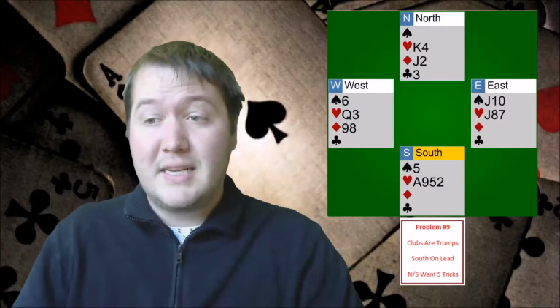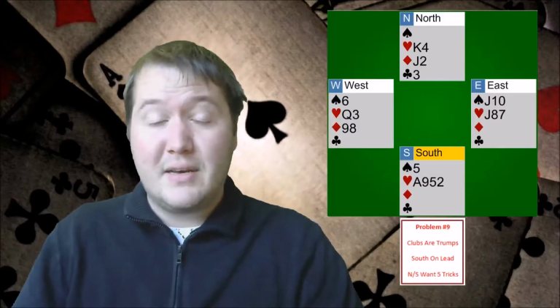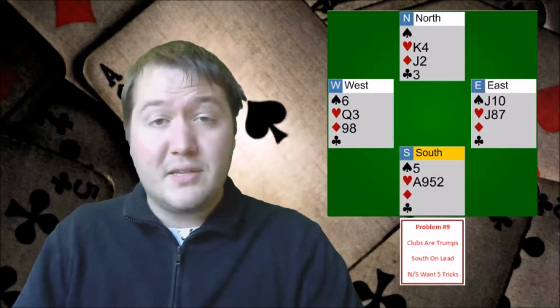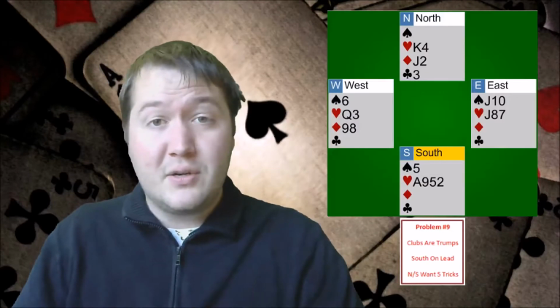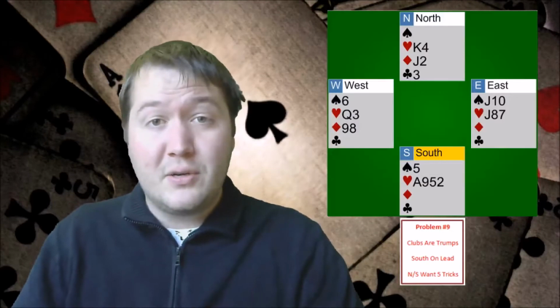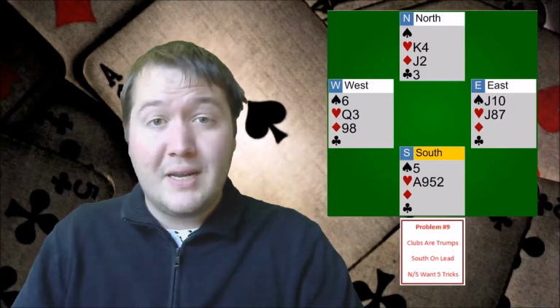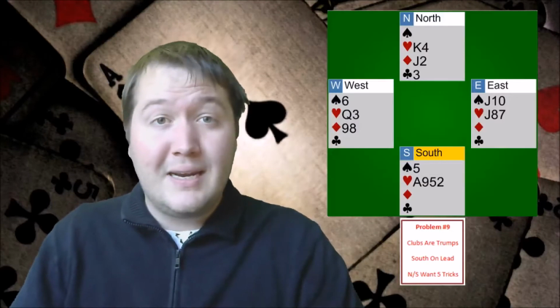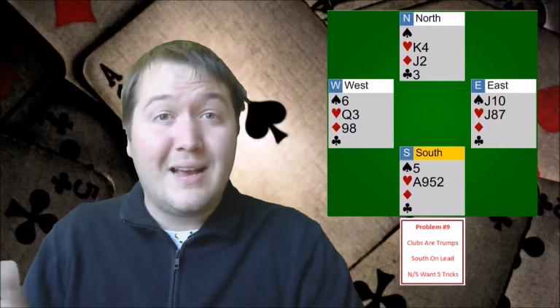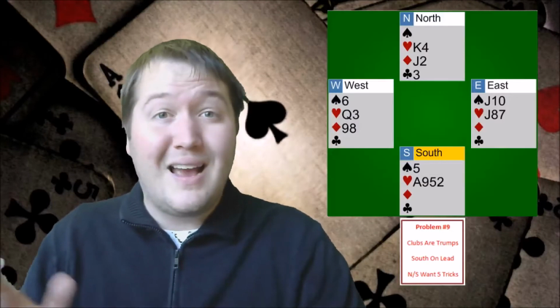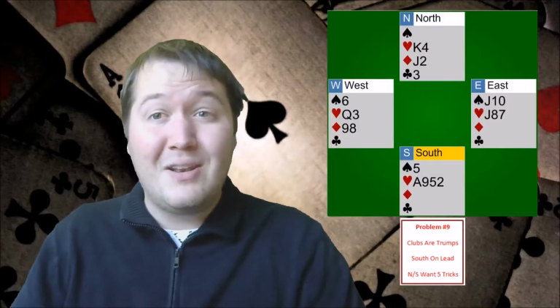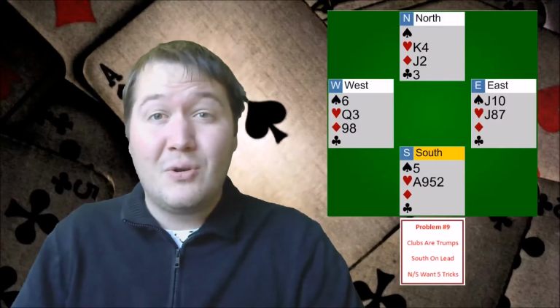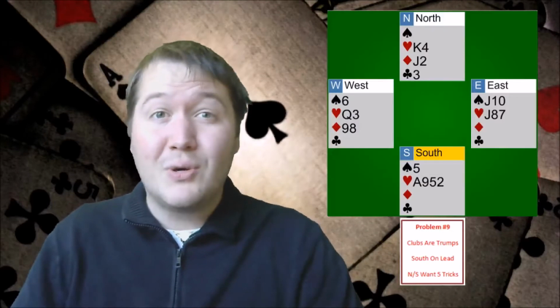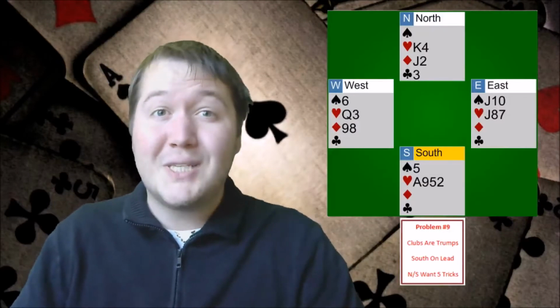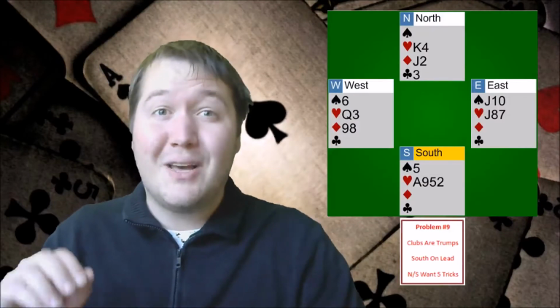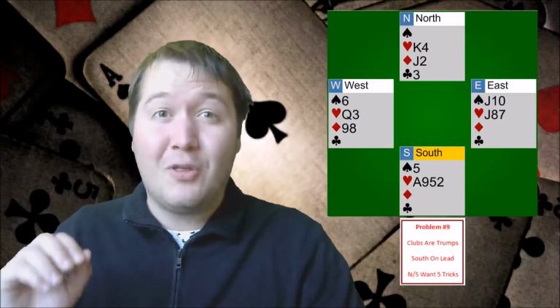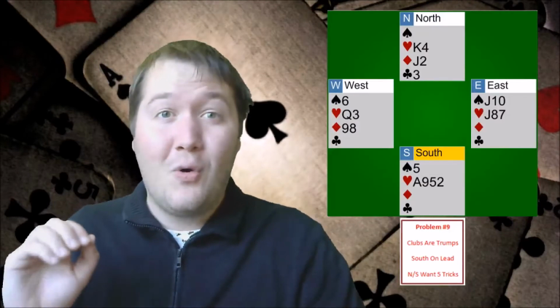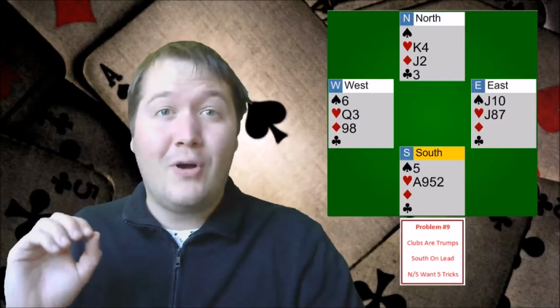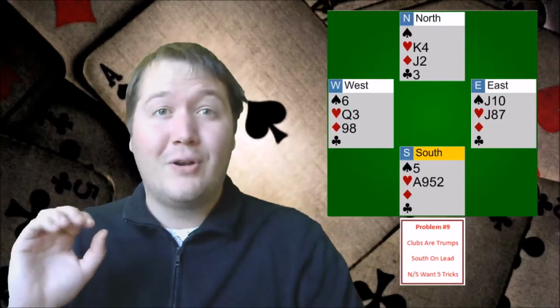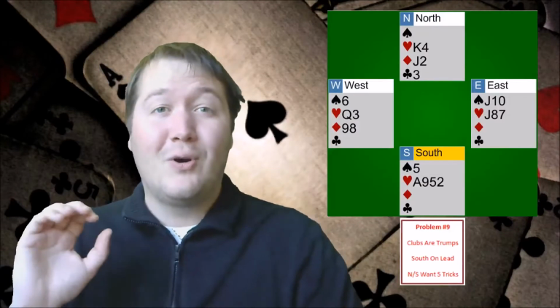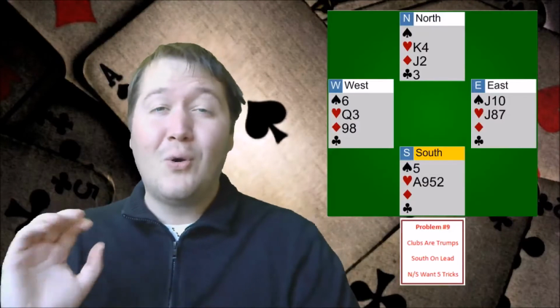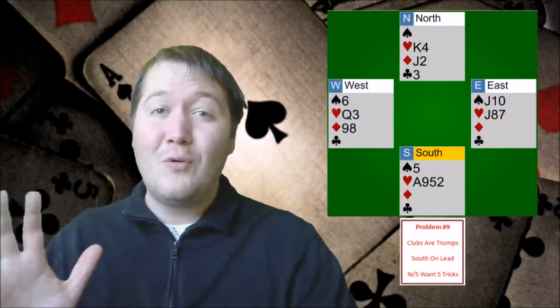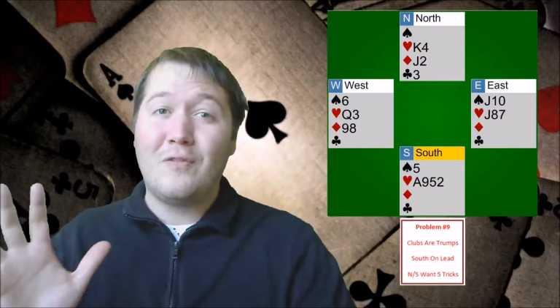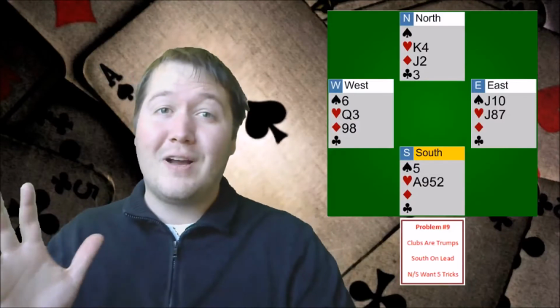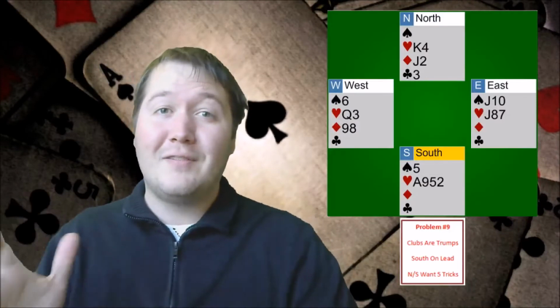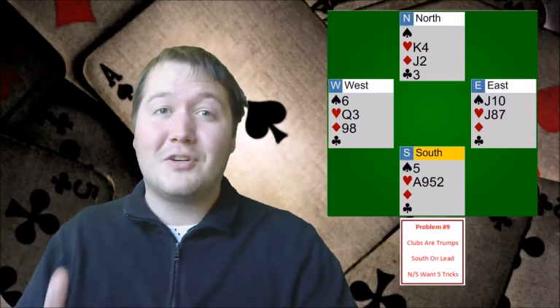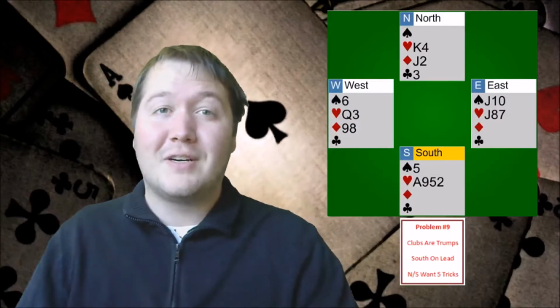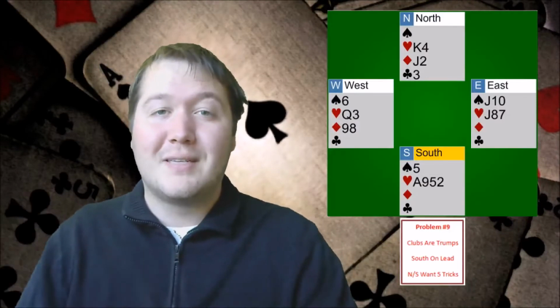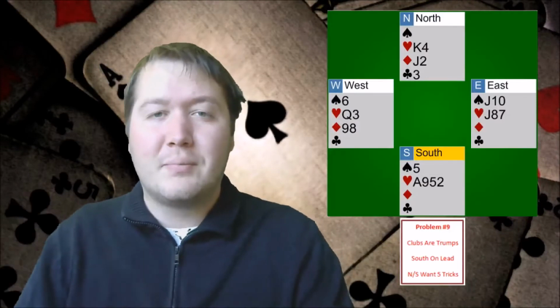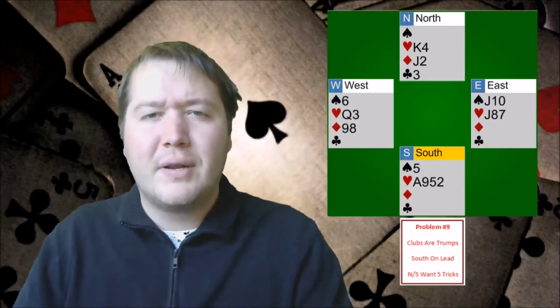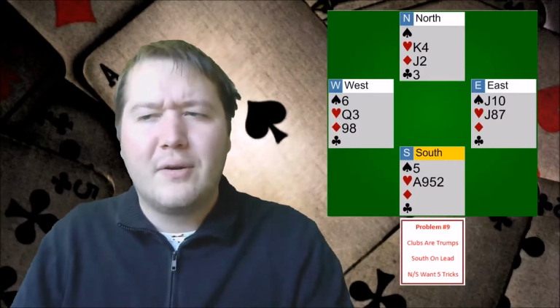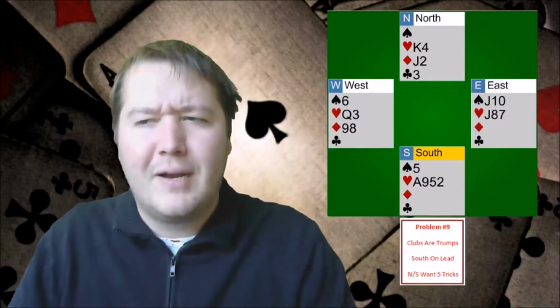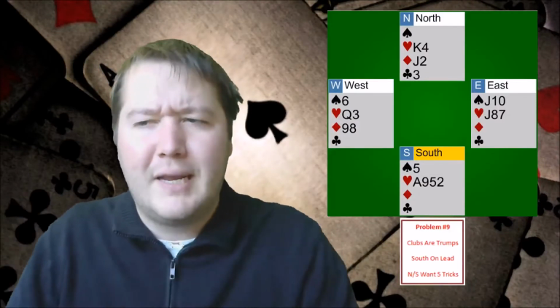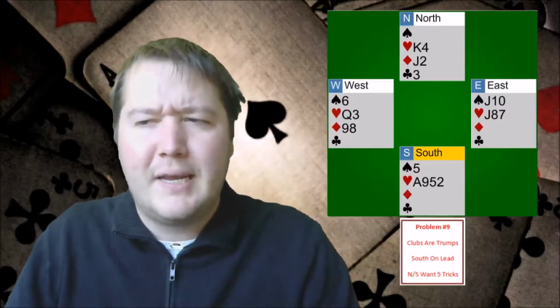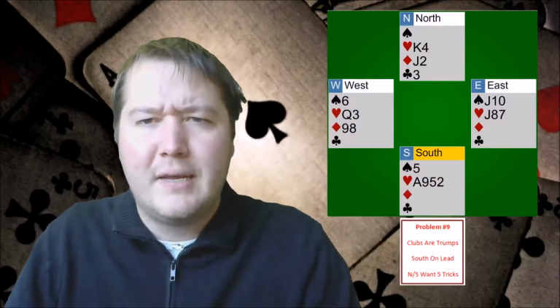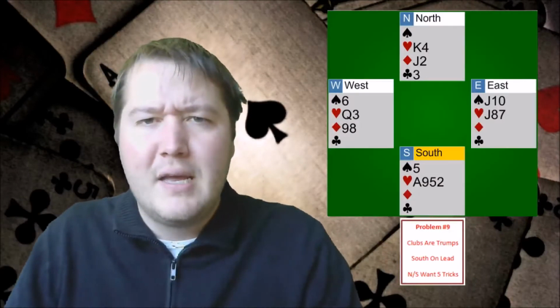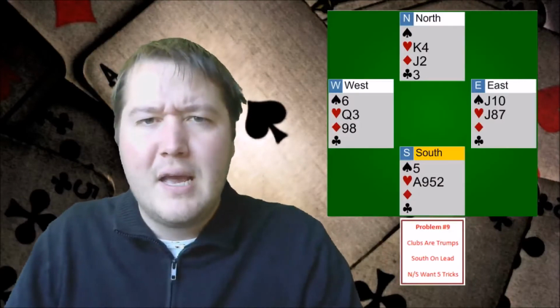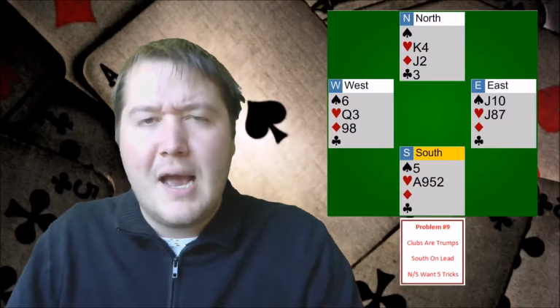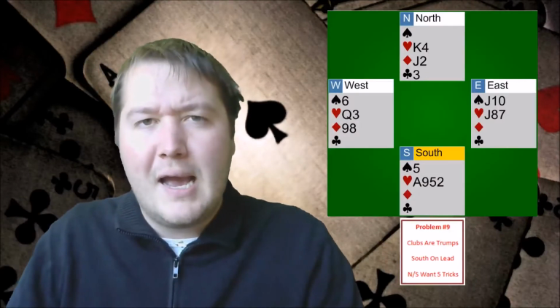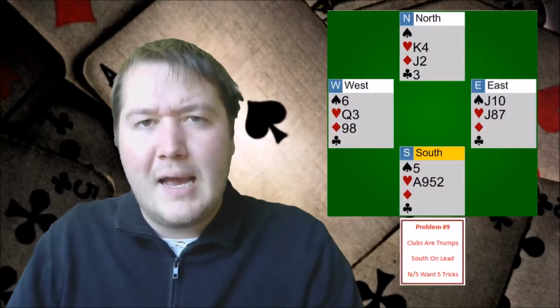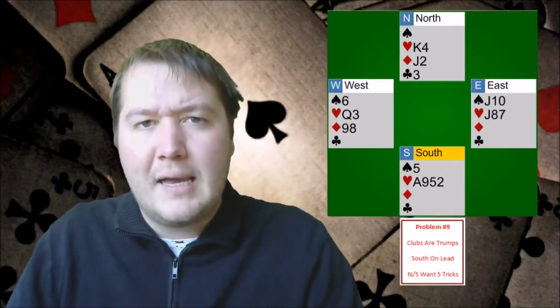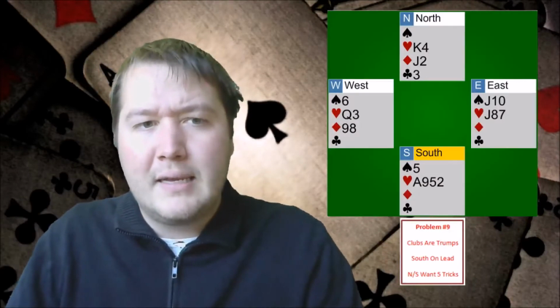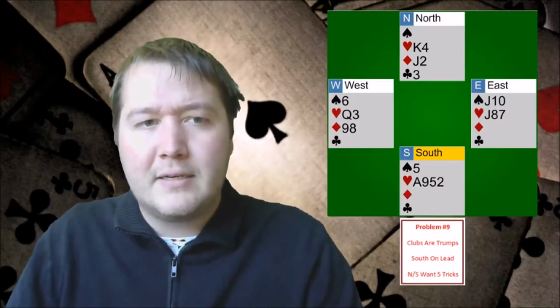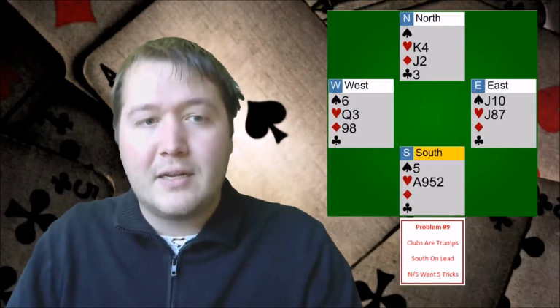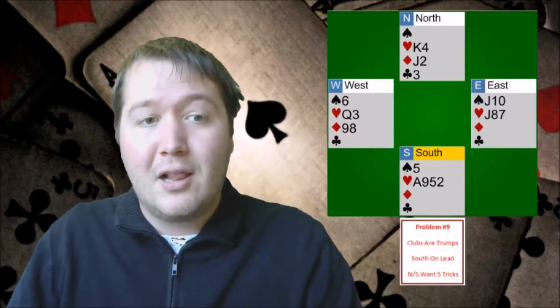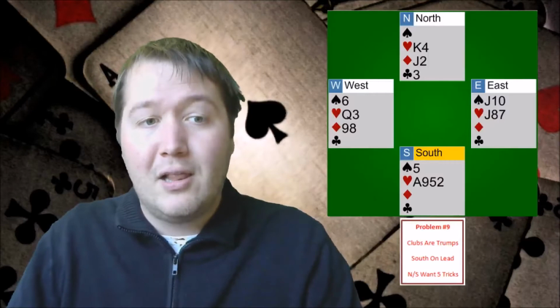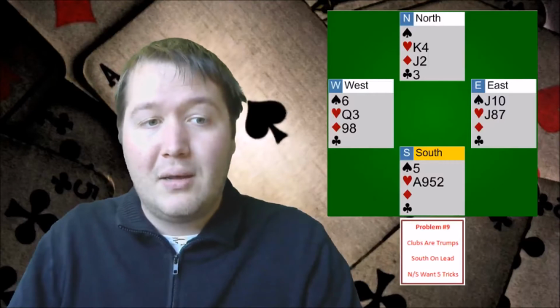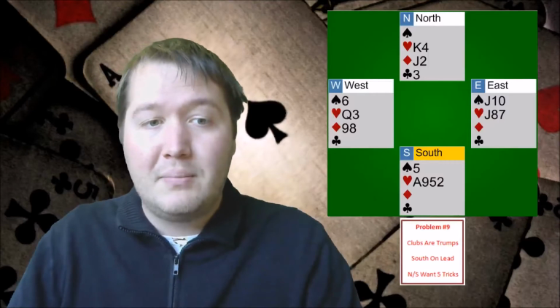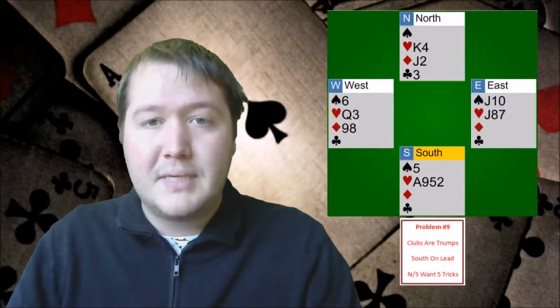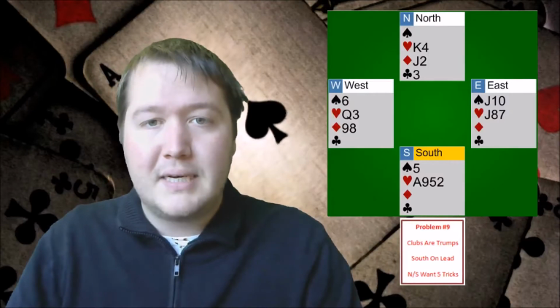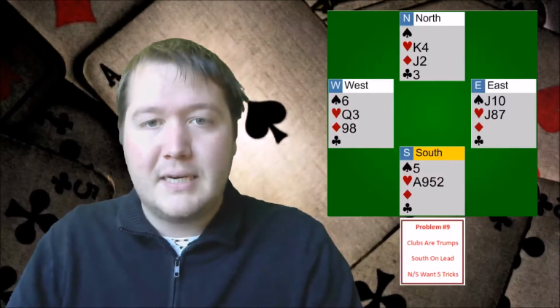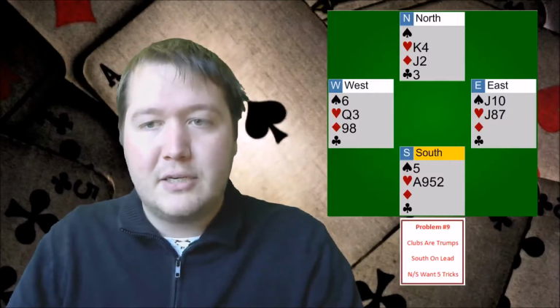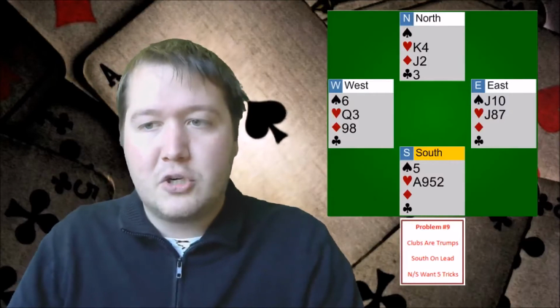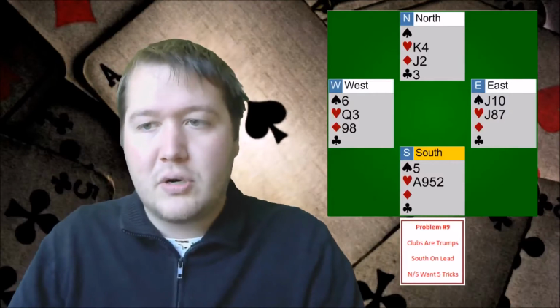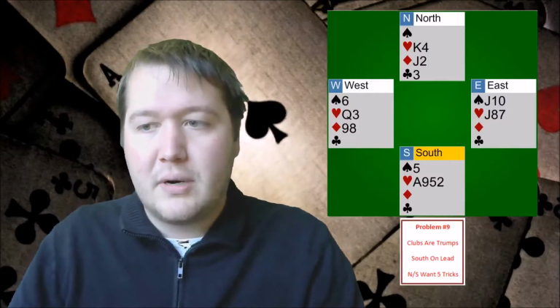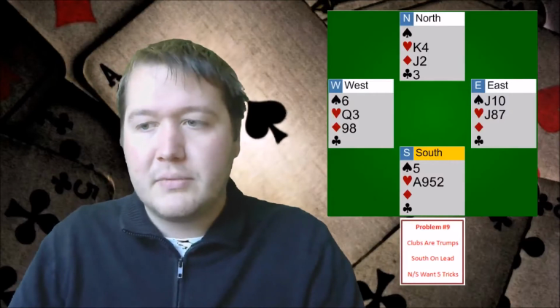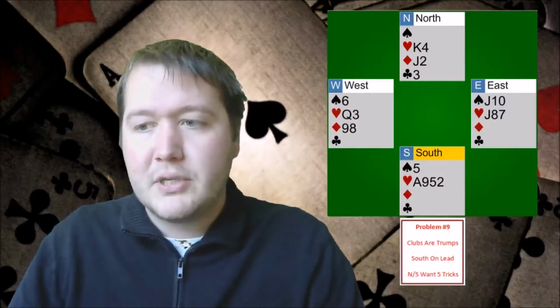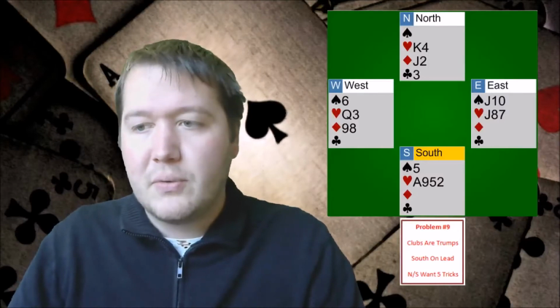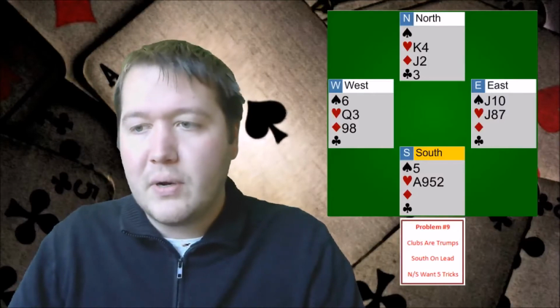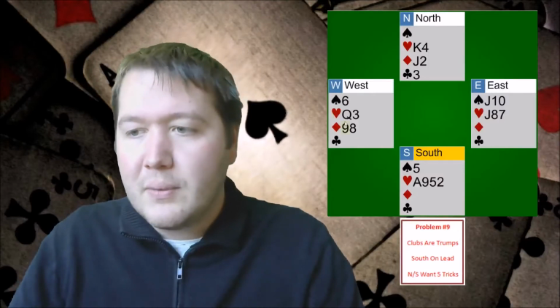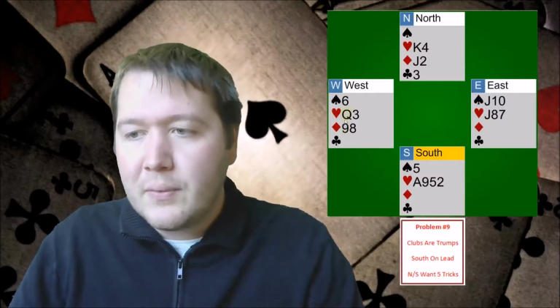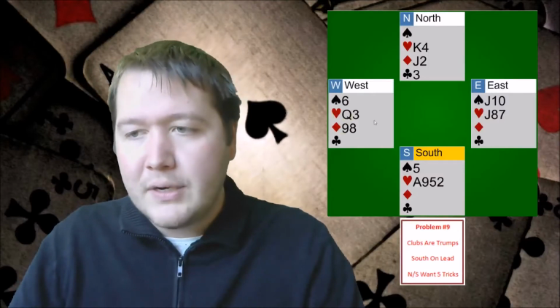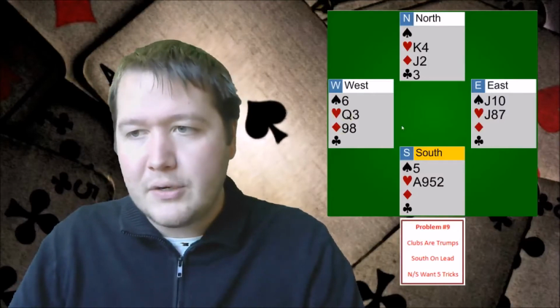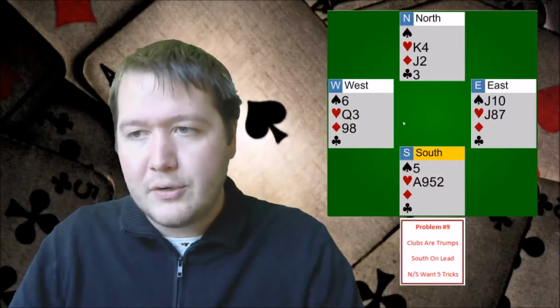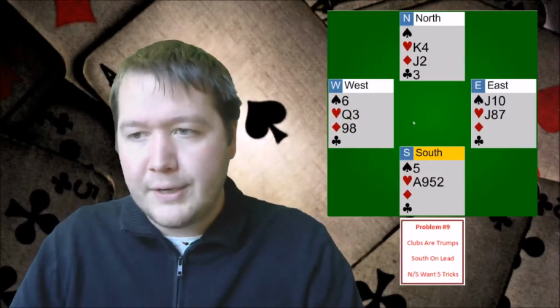South's on lead and North-South won all five tricks. They're pretty greedy here and clubs are trumps. So what can we do here?